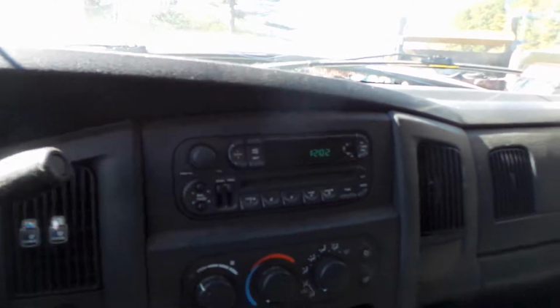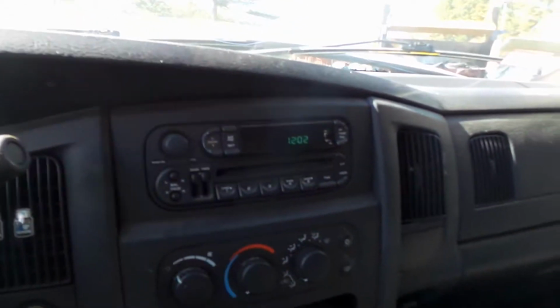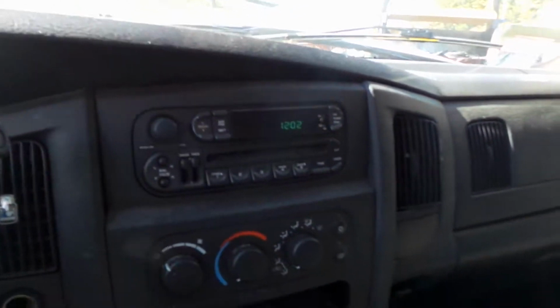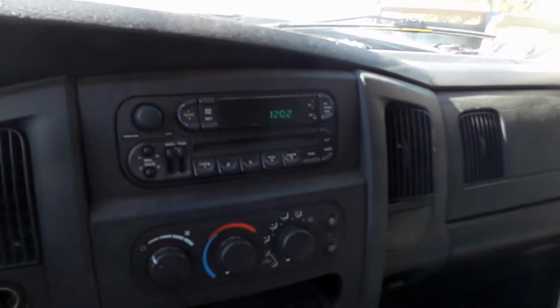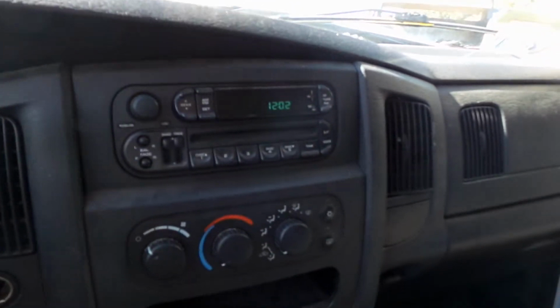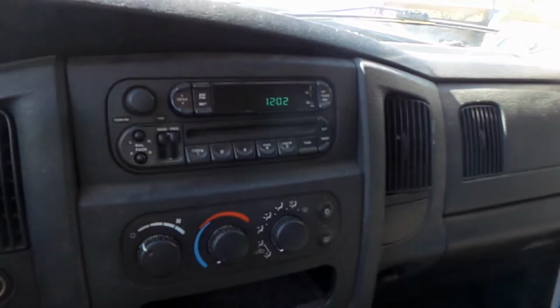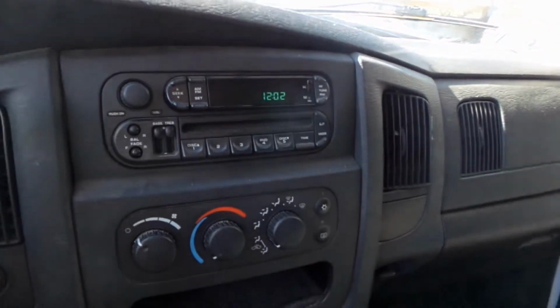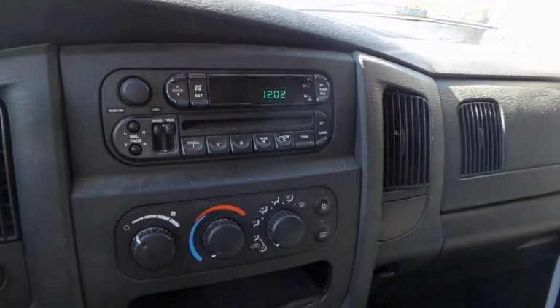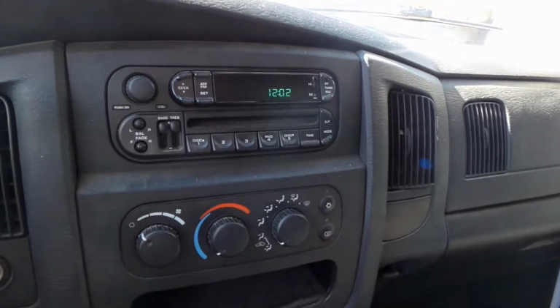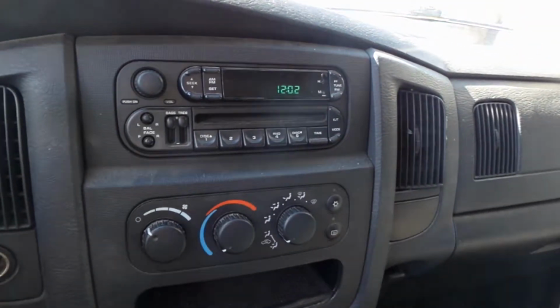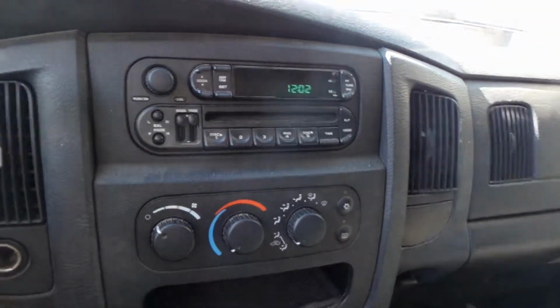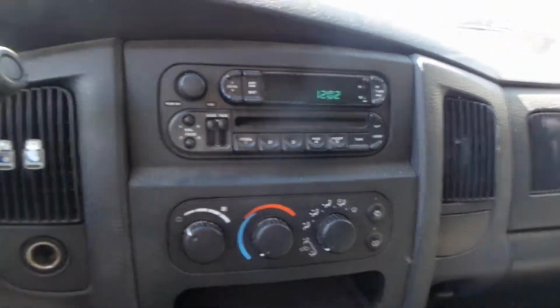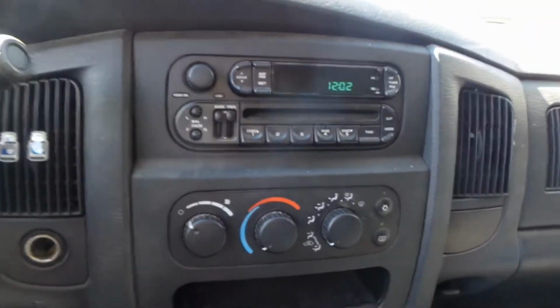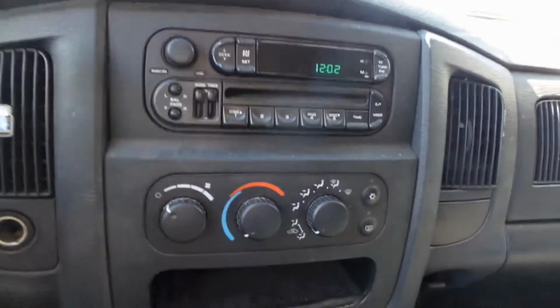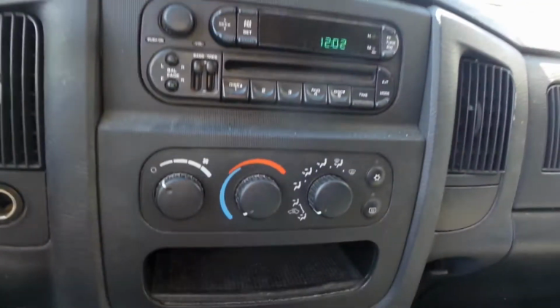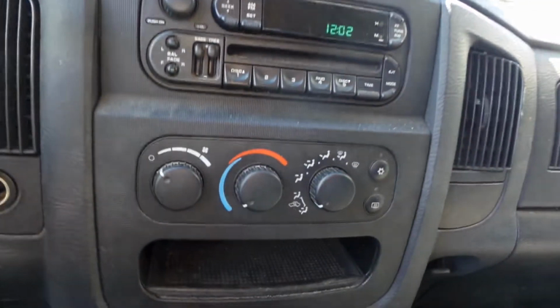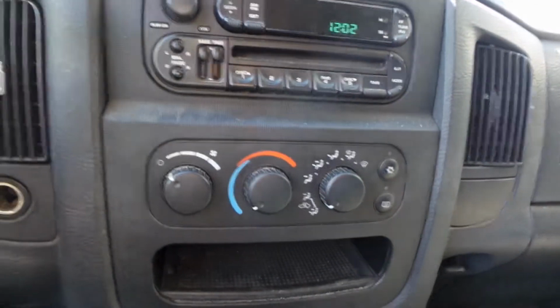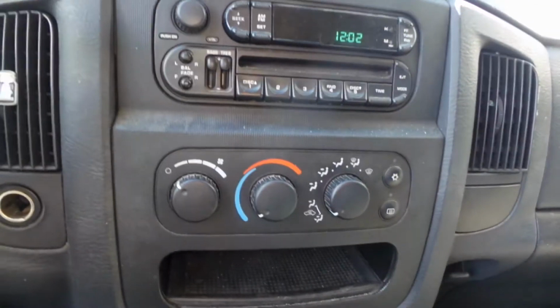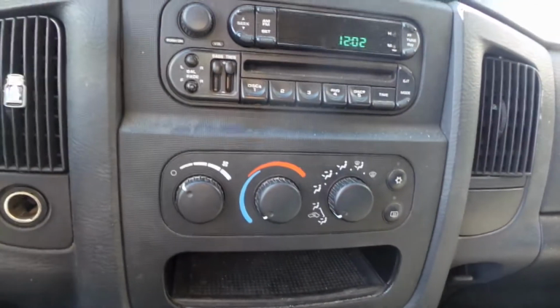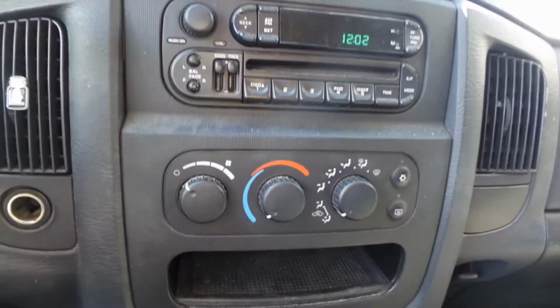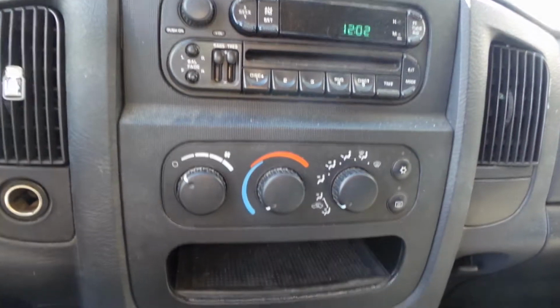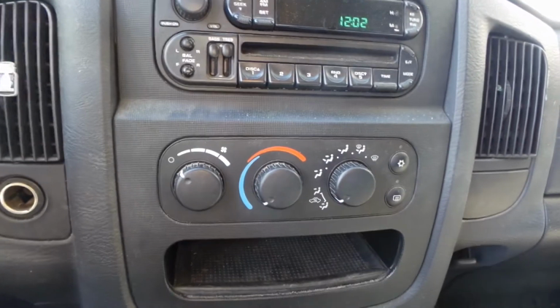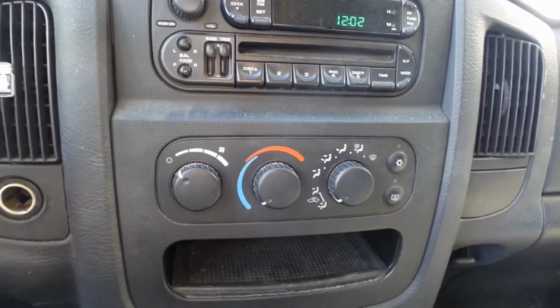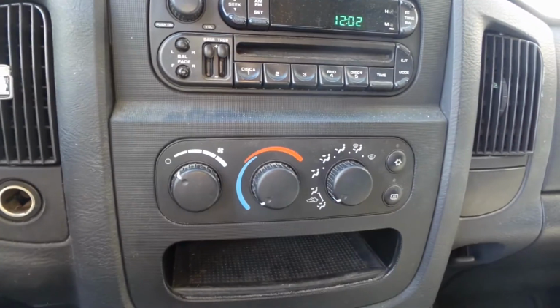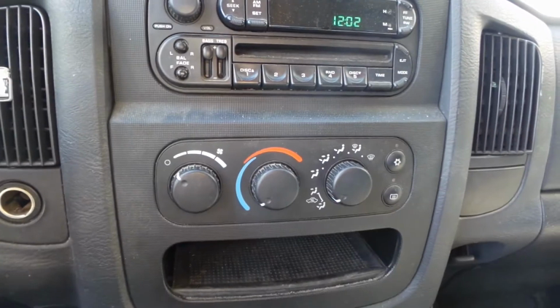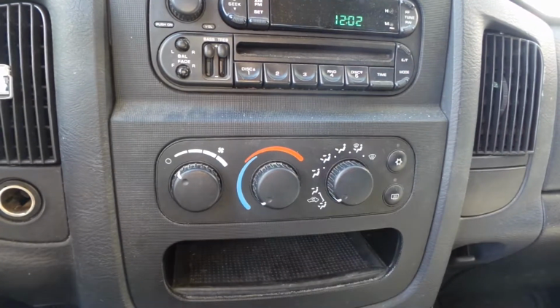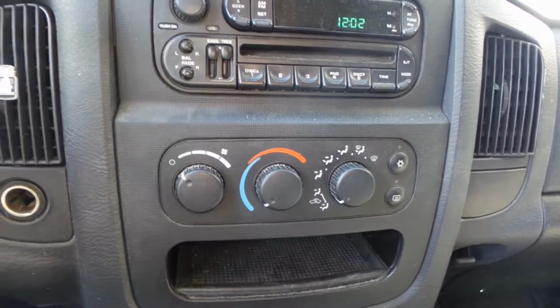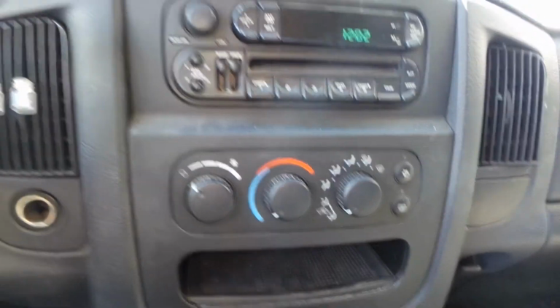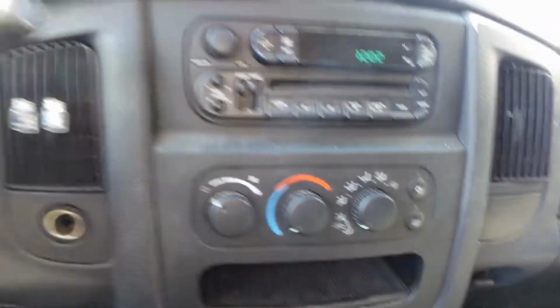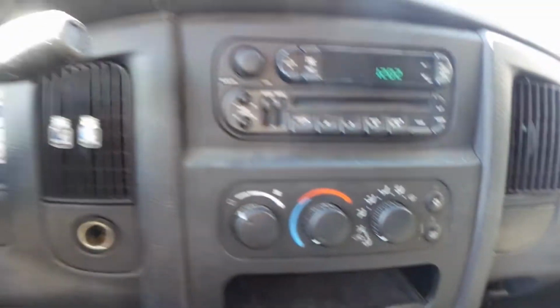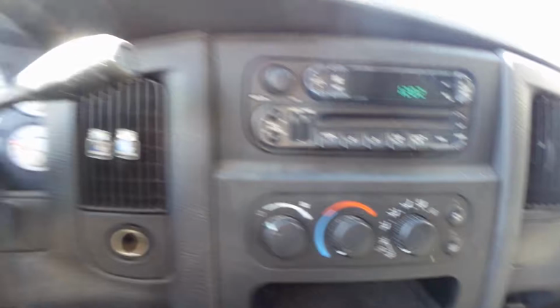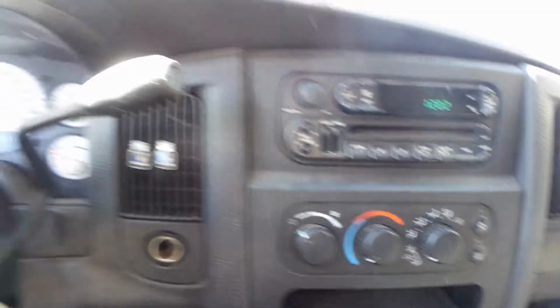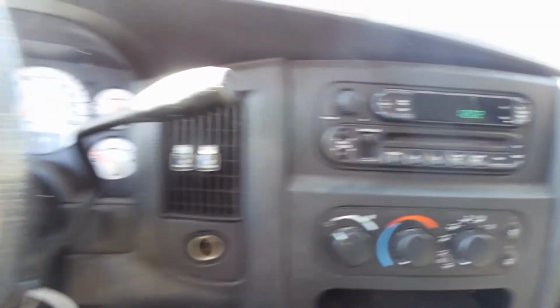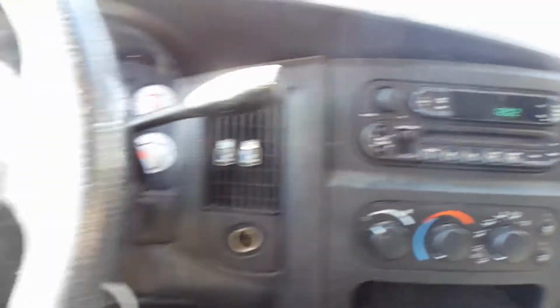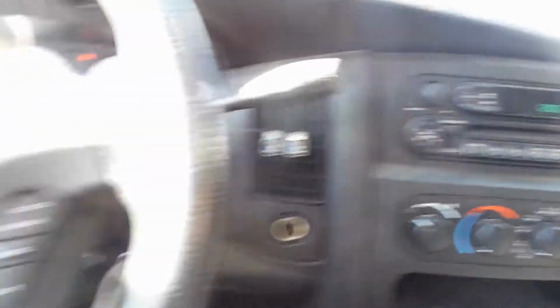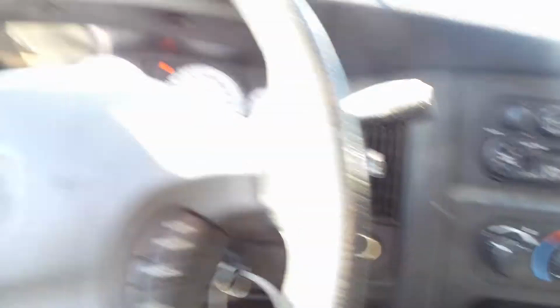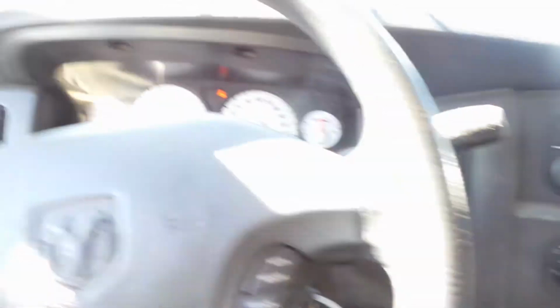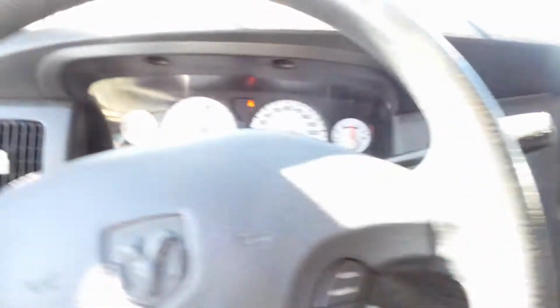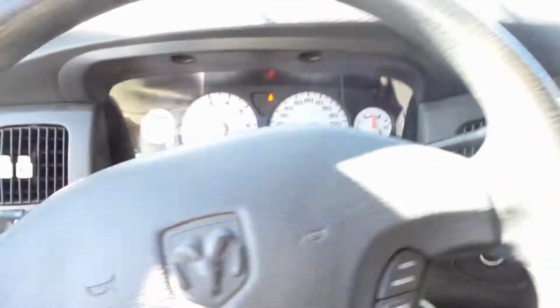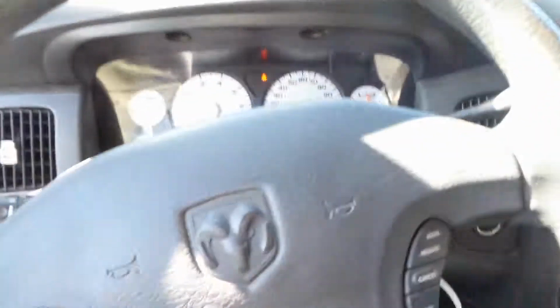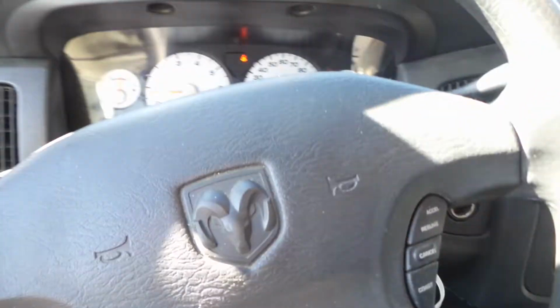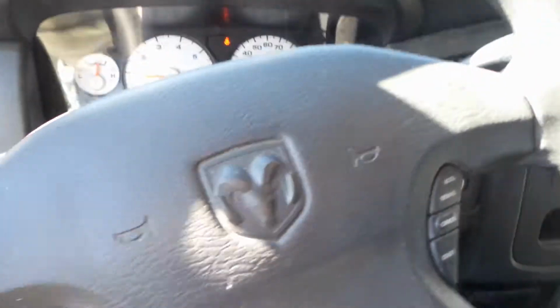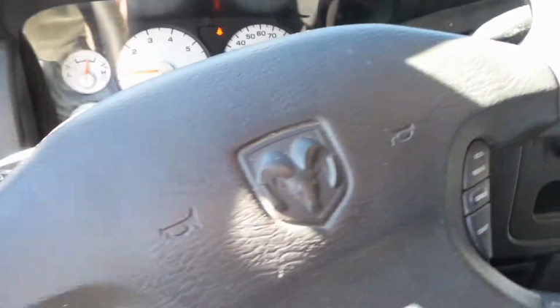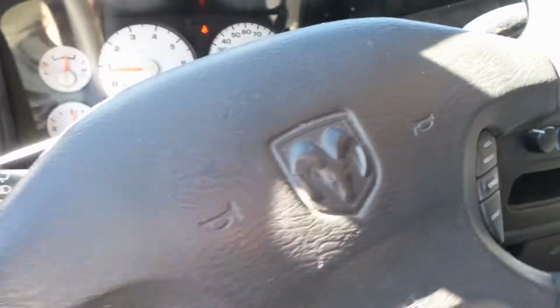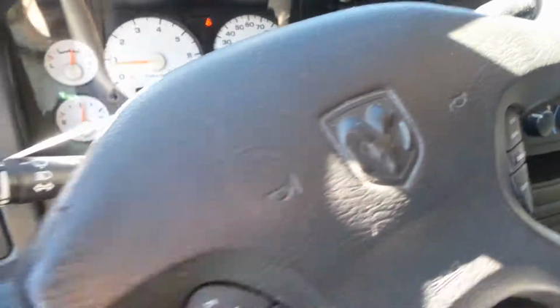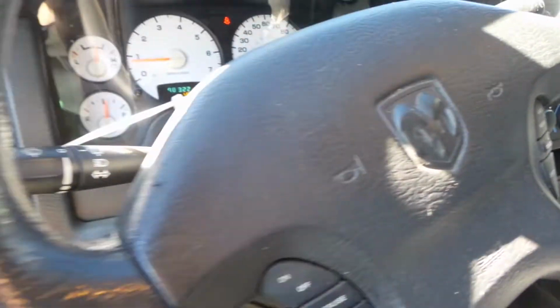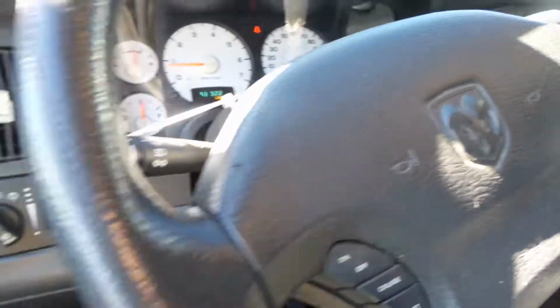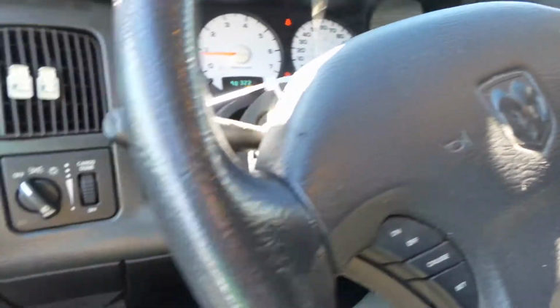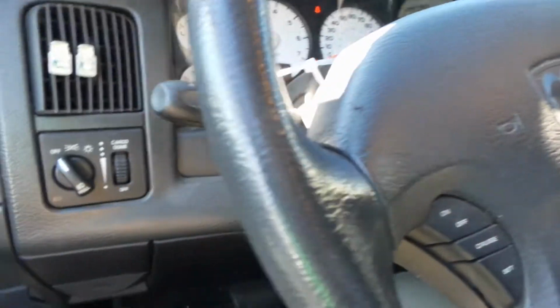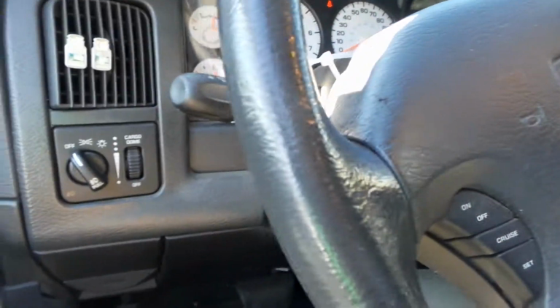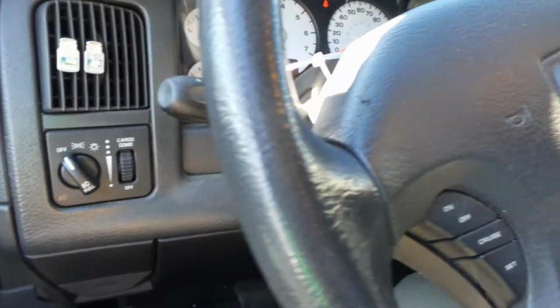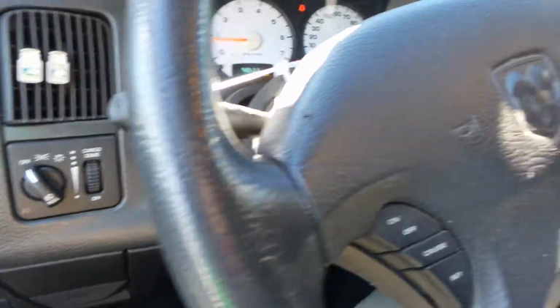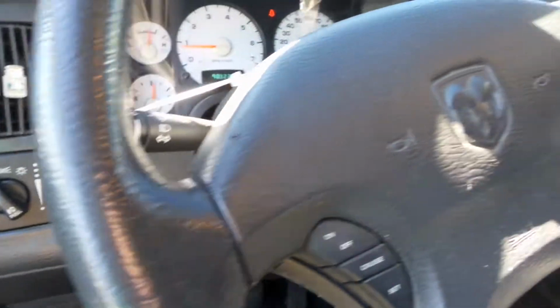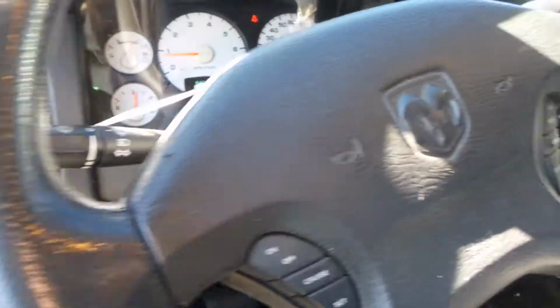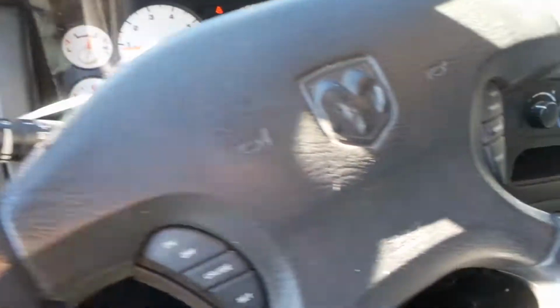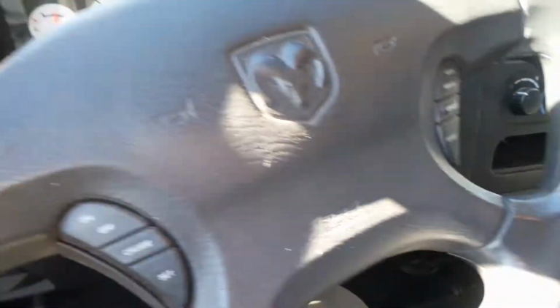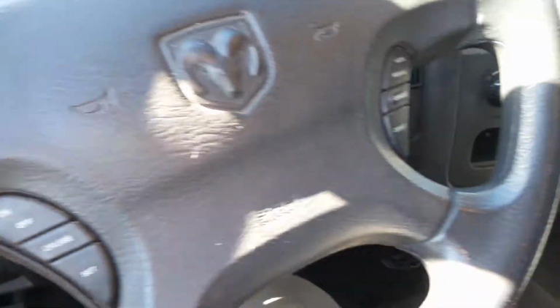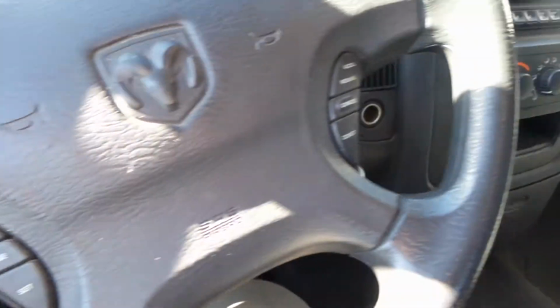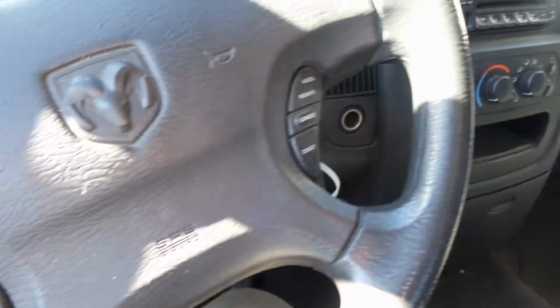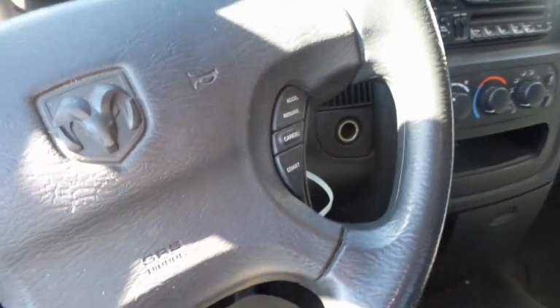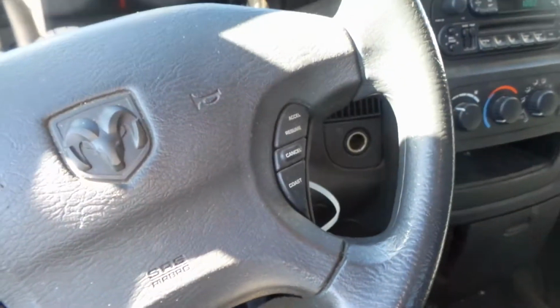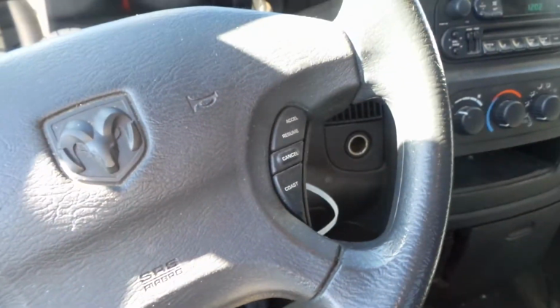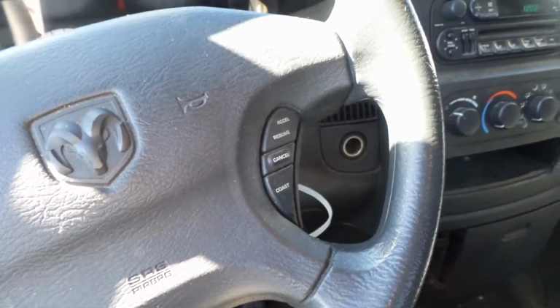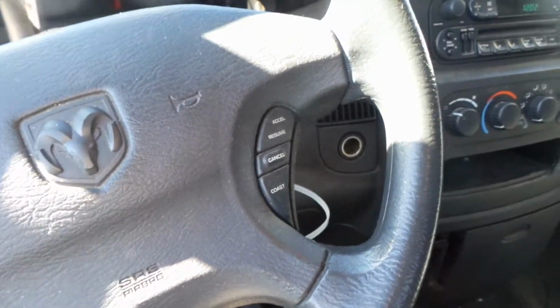We have a good radio, as well as heater controls. We have a good column here with tilt, cruise, and delay, with key.